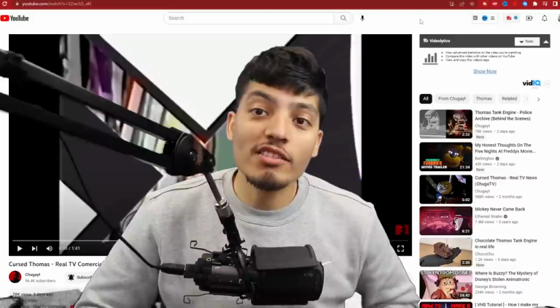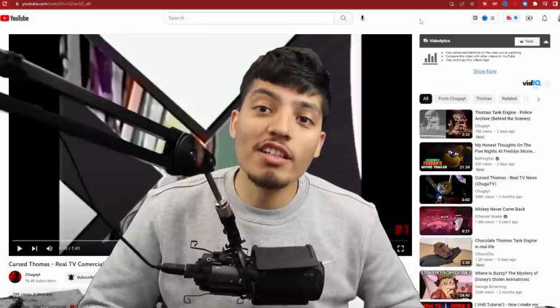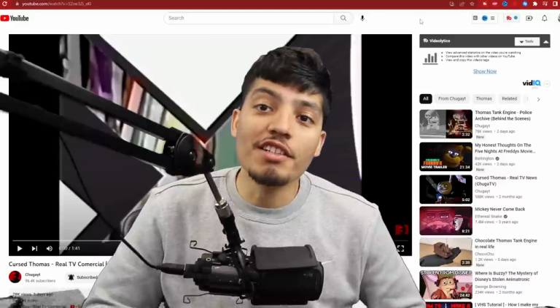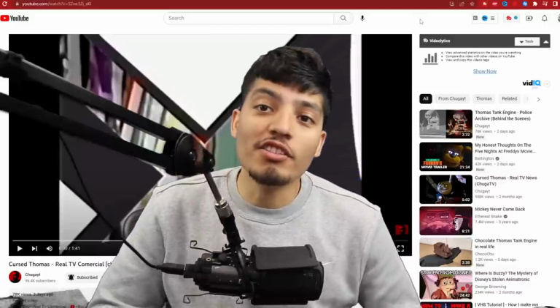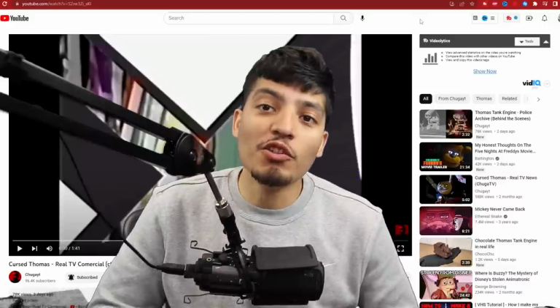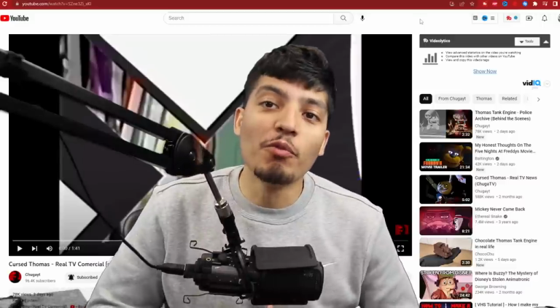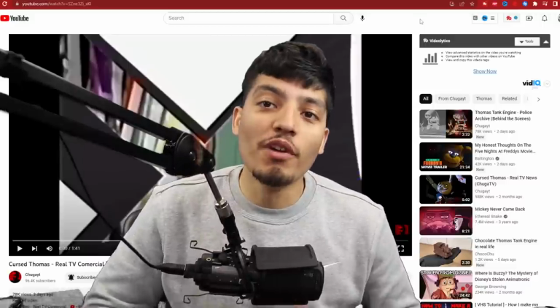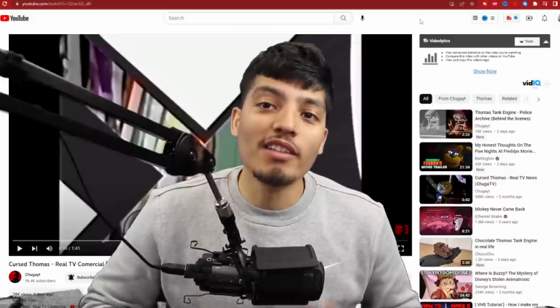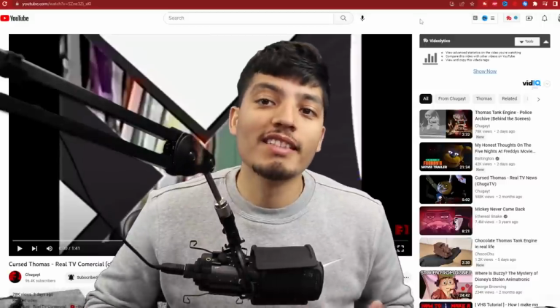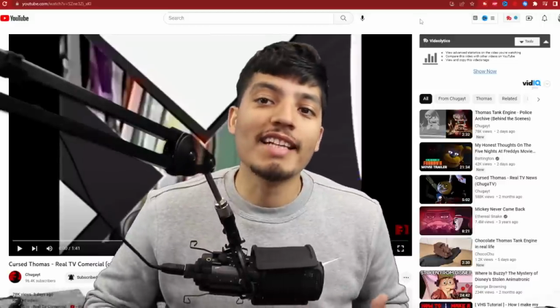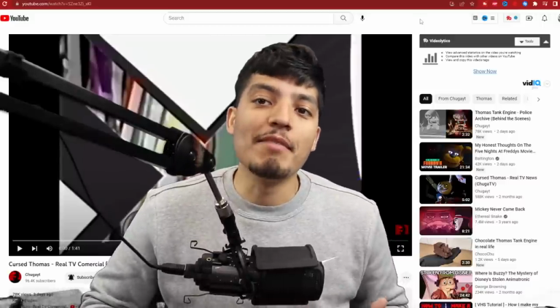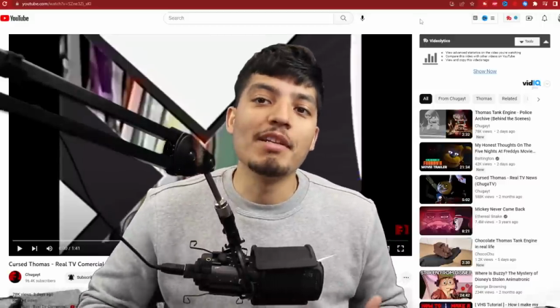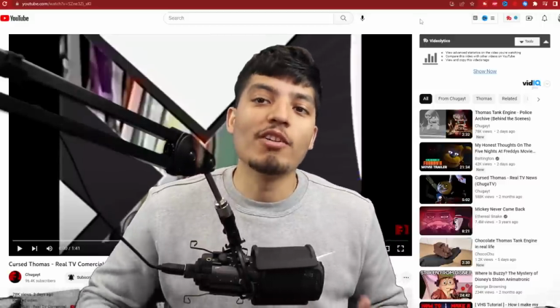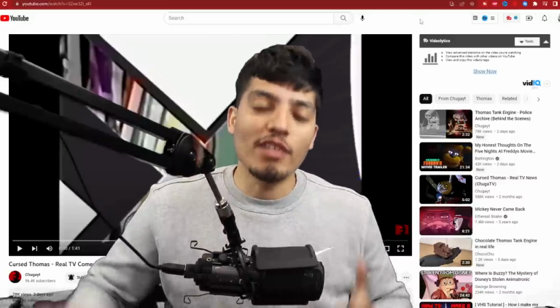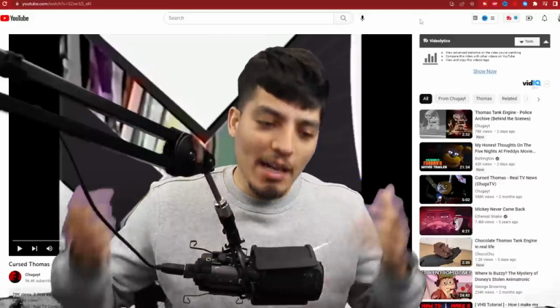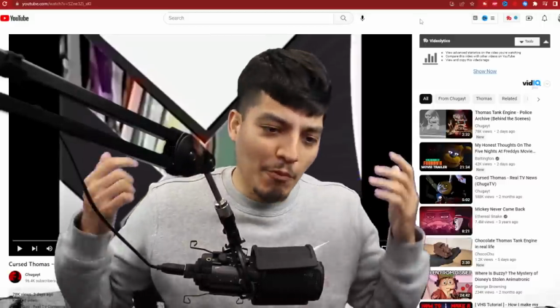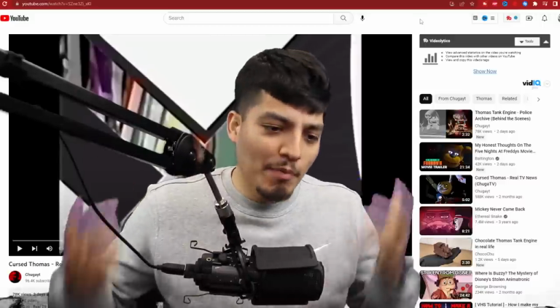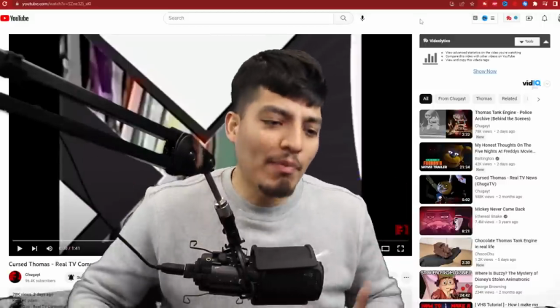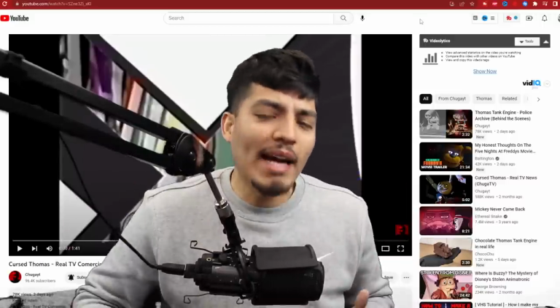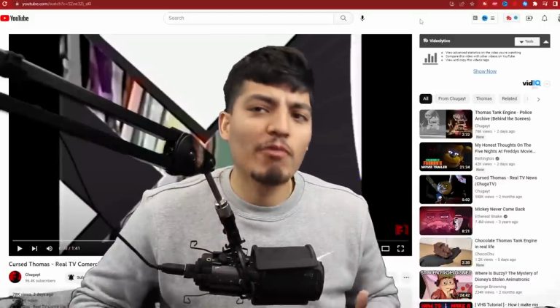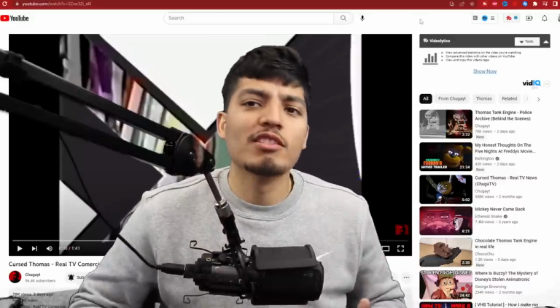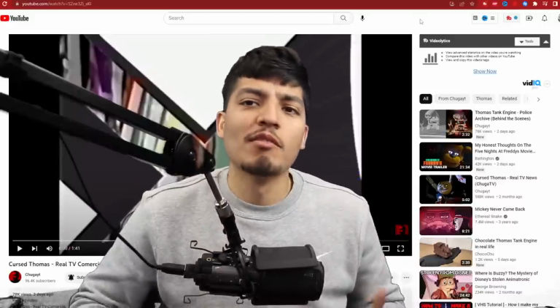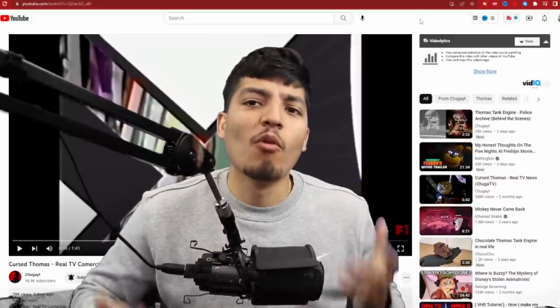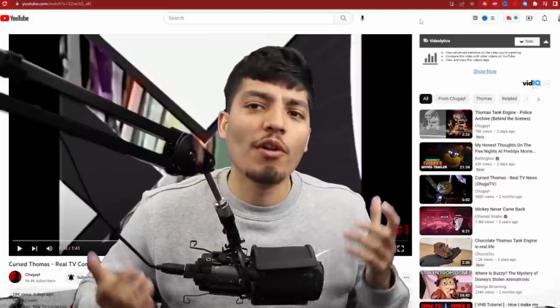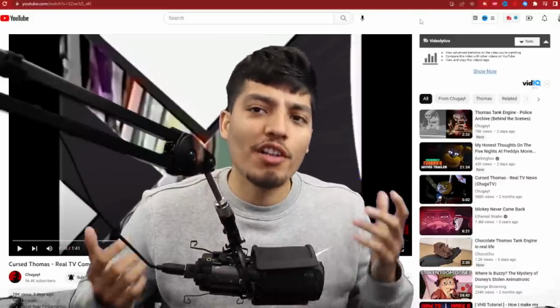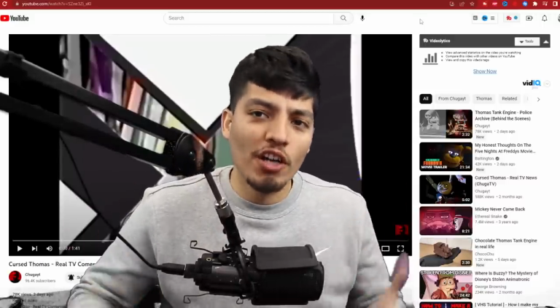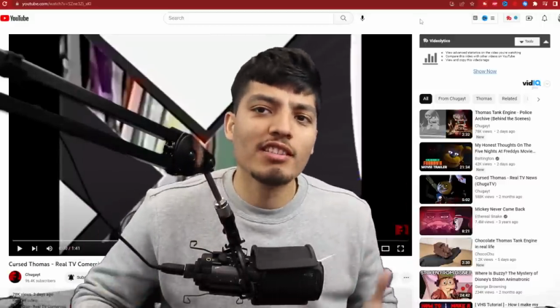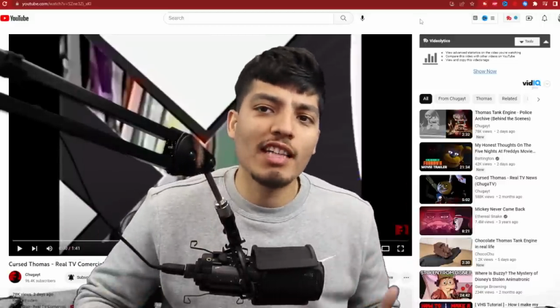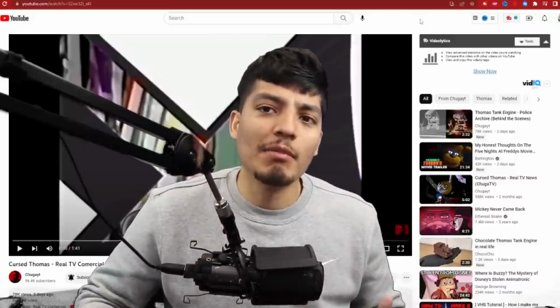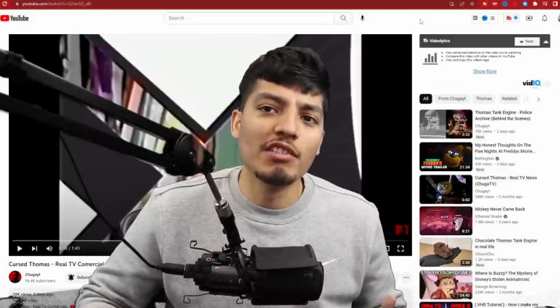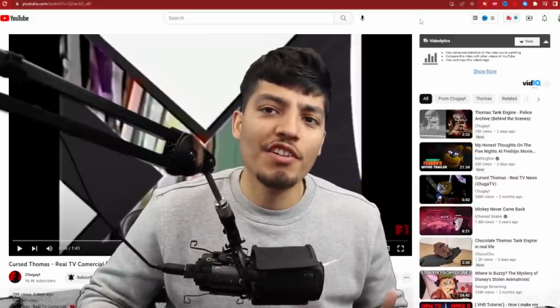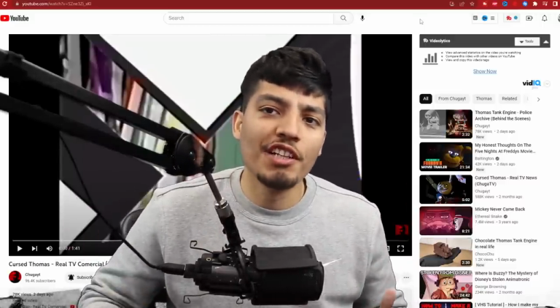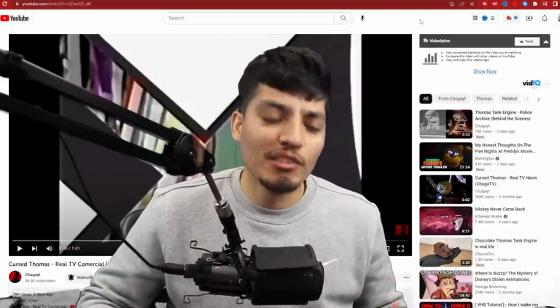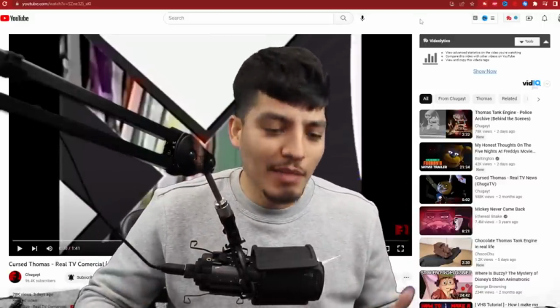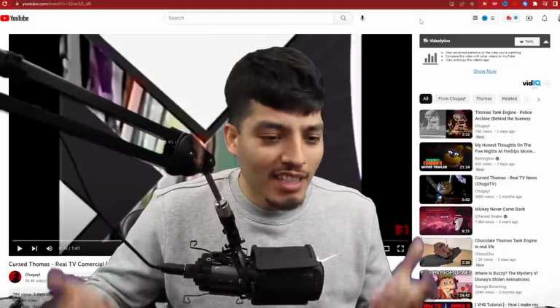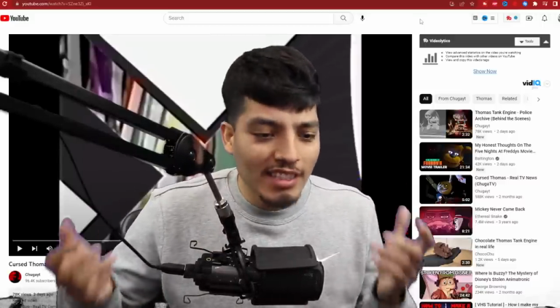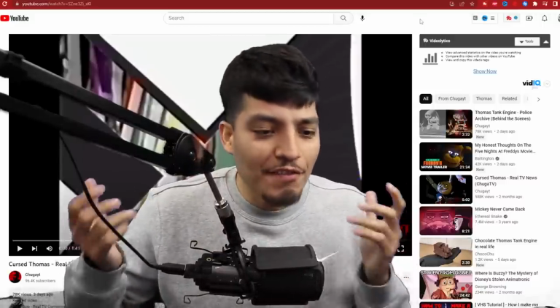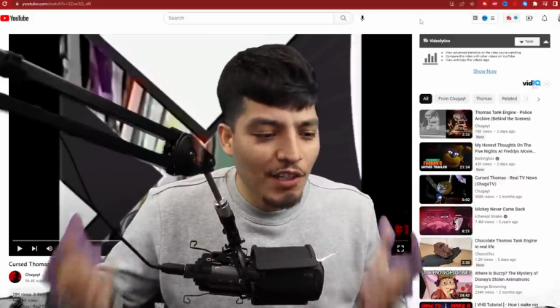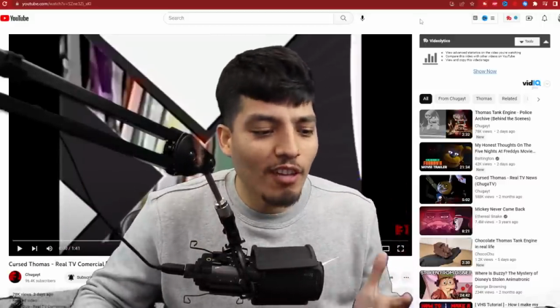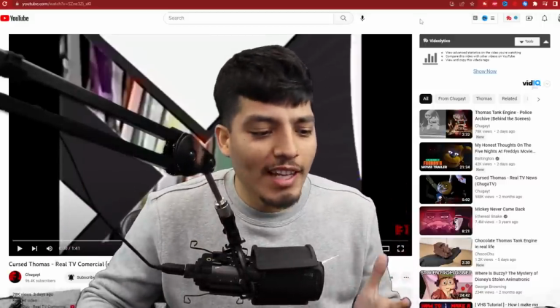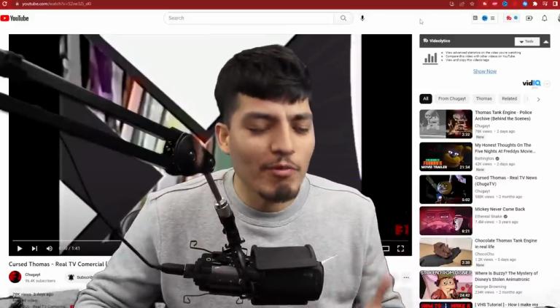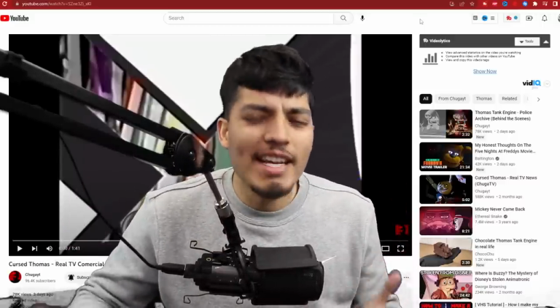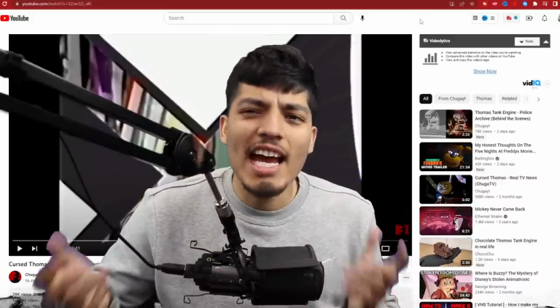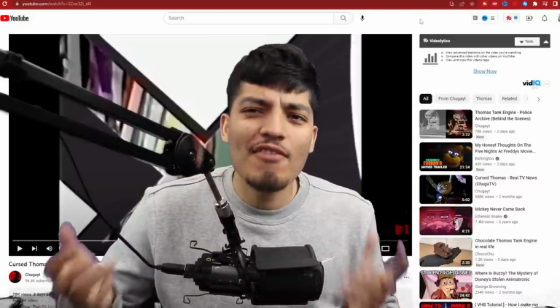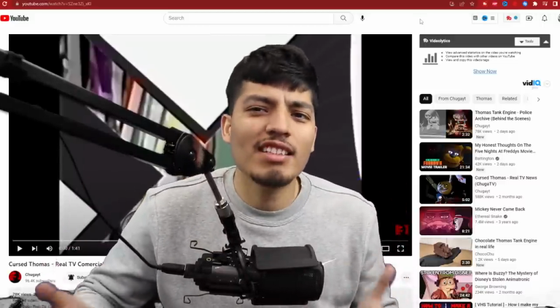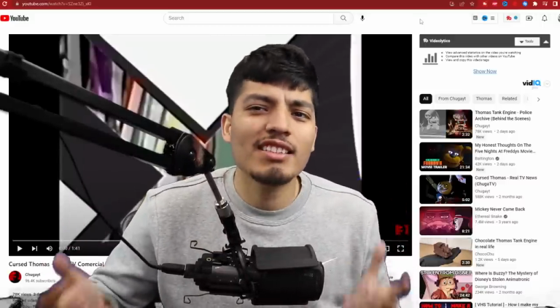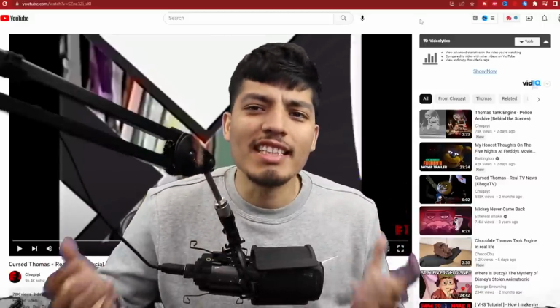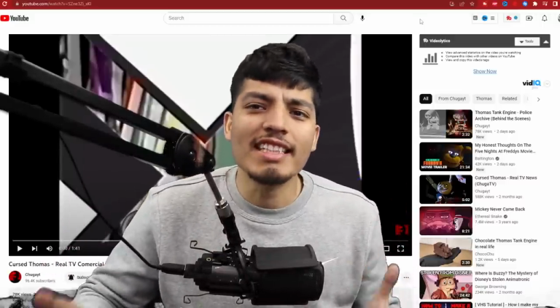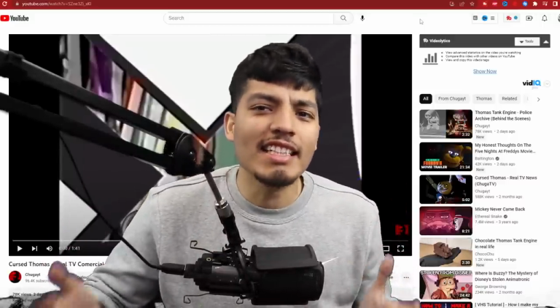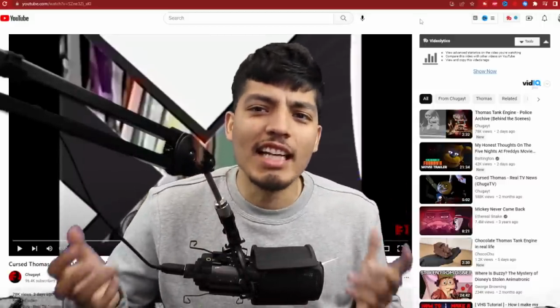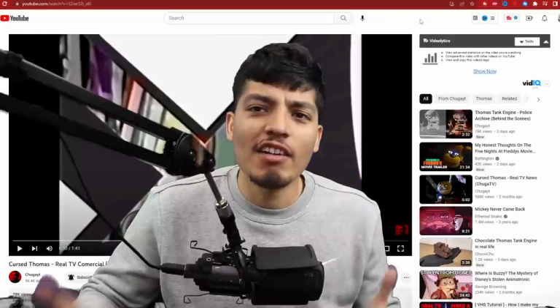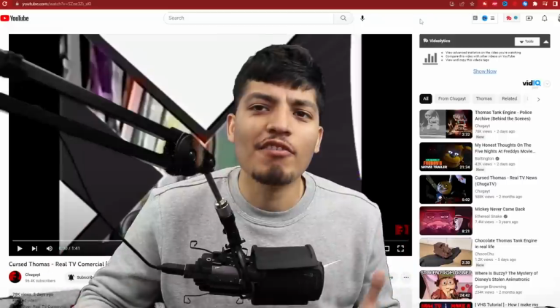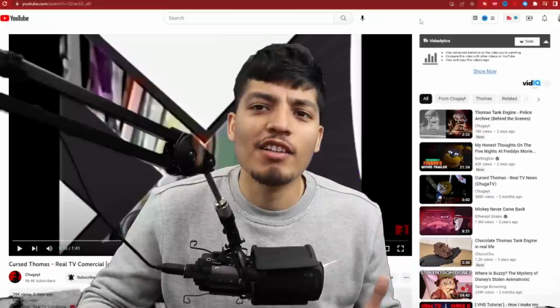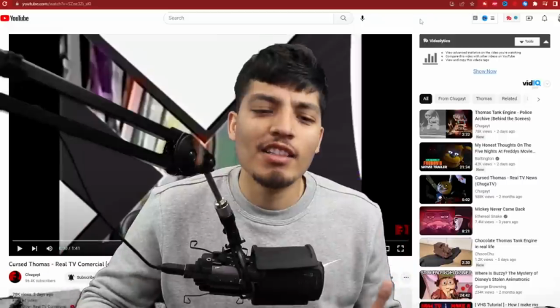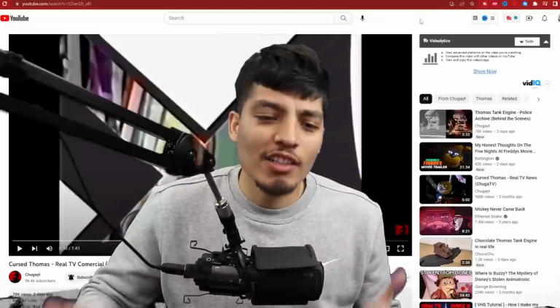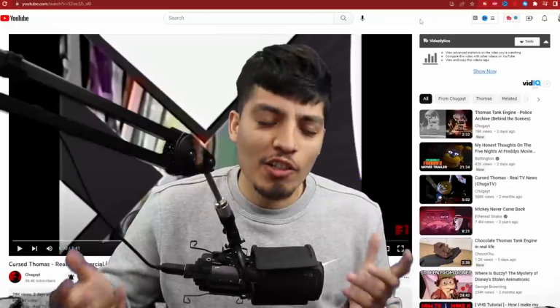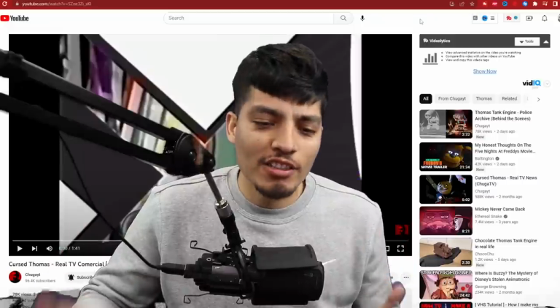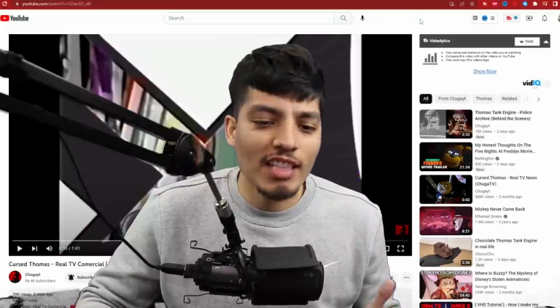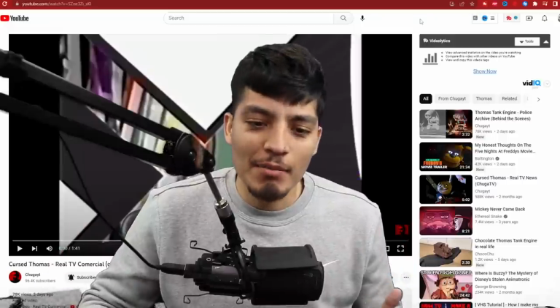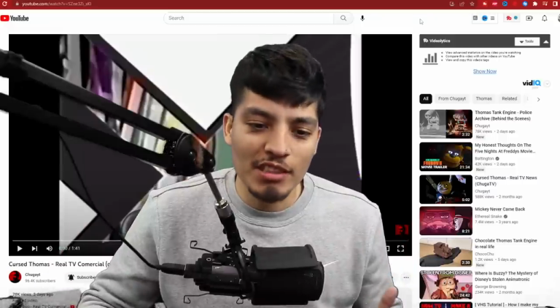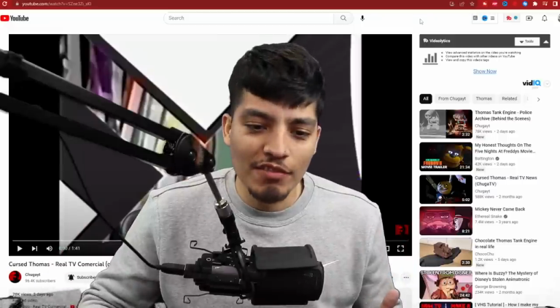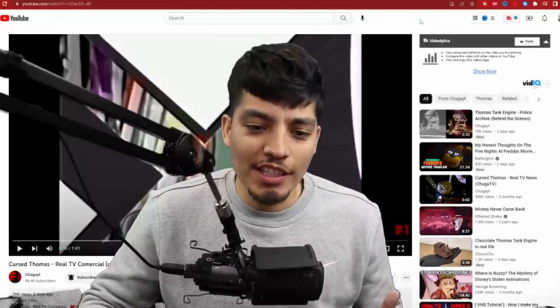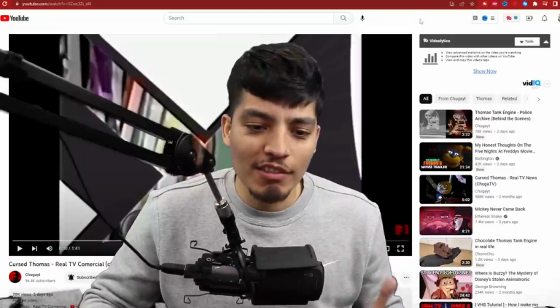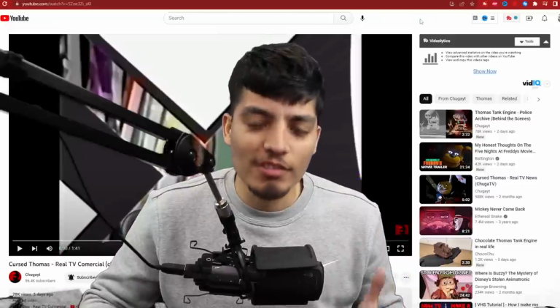What's good, YouTube? Realistic Gaming here, and we're back with some more Cursed Thomas videos because I feel like we haven't seen enough Cursed Thomas videos.